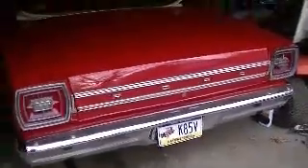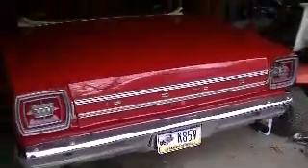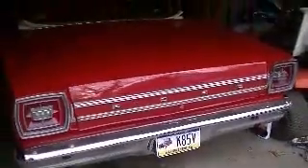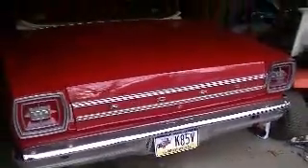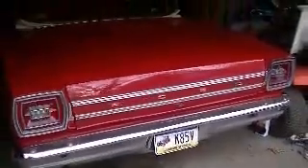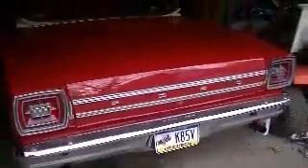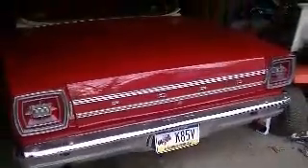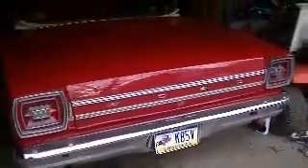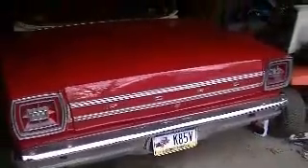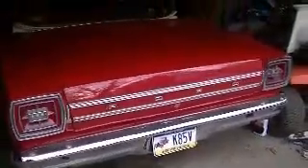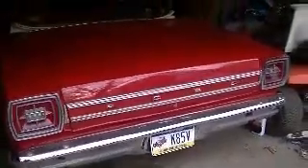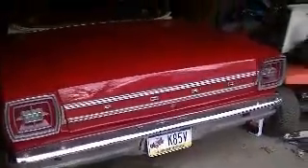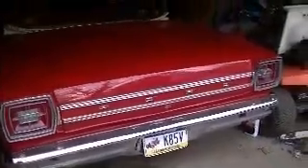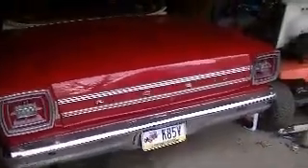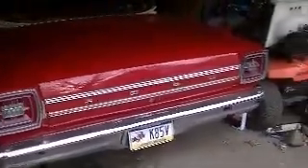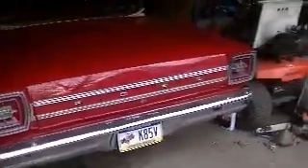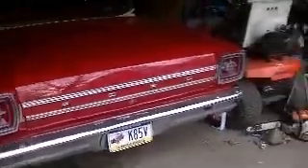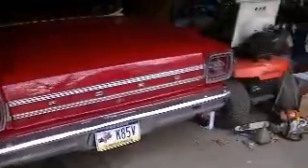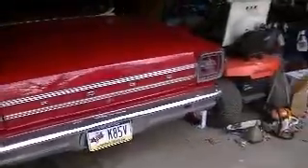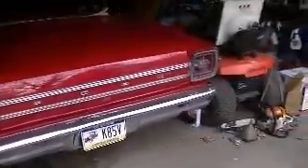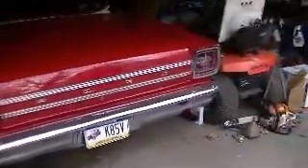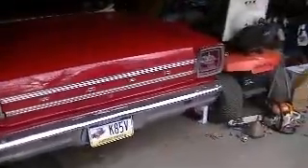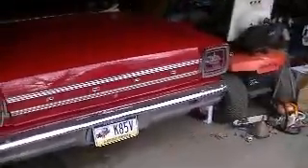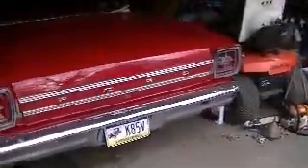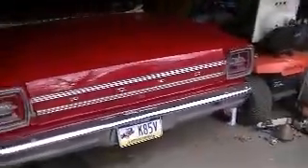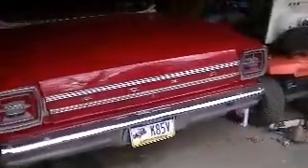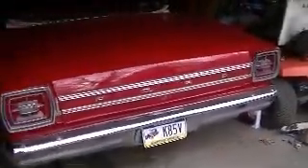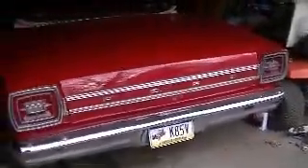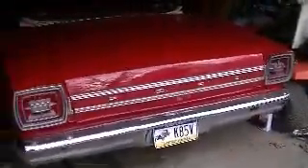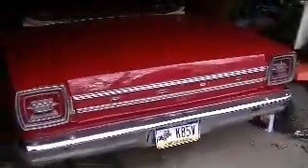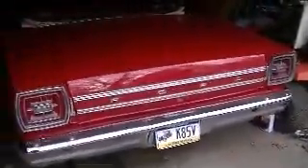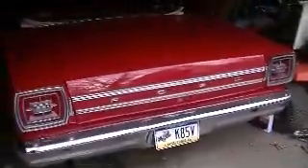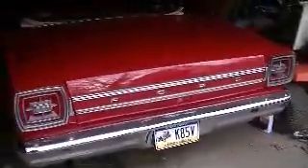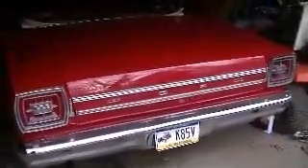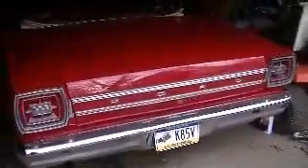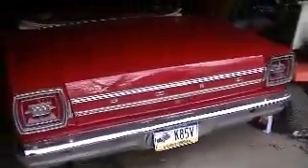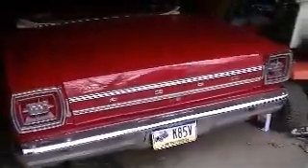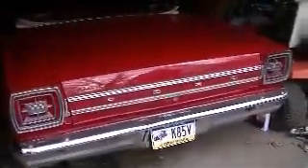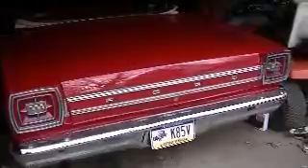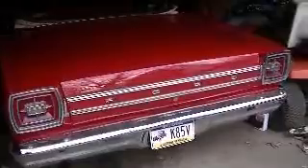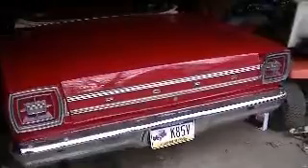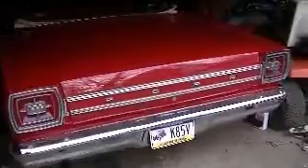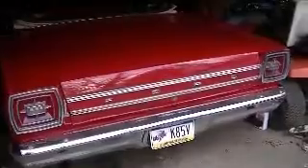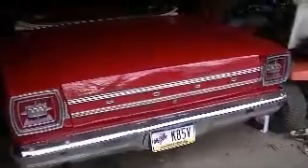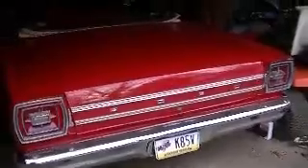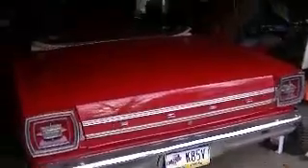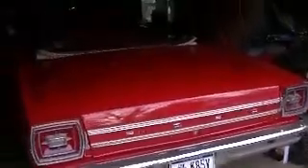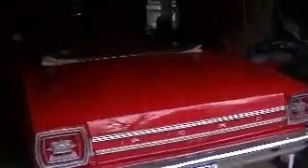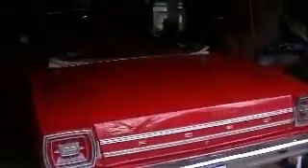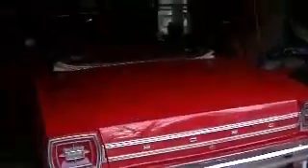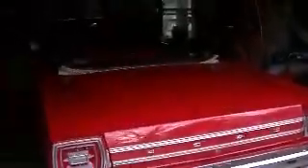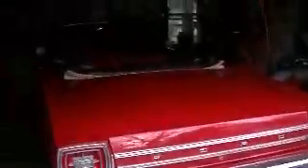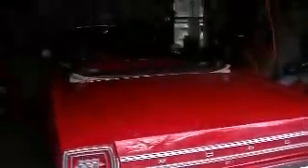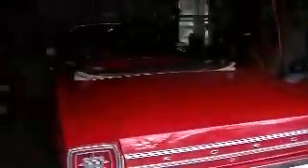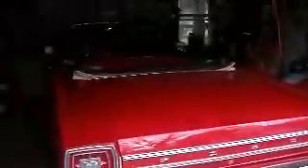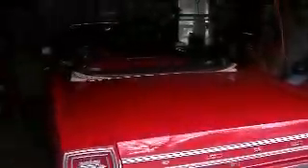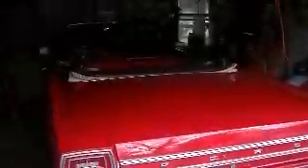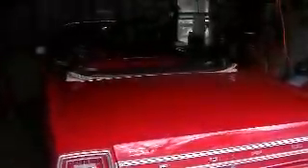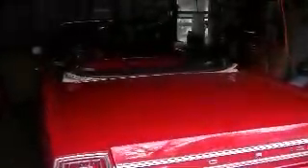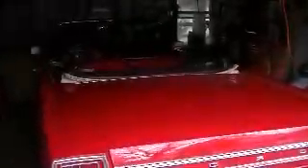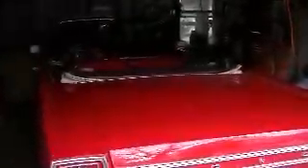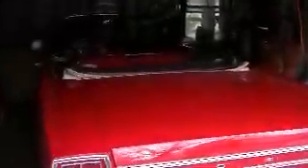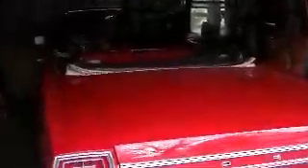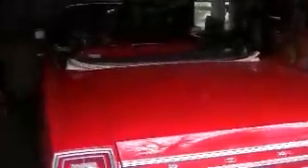I'm going to take you on a little tour of the 1966 Ford Galaxie 500 convertible.